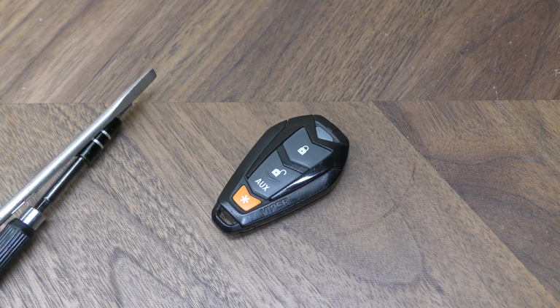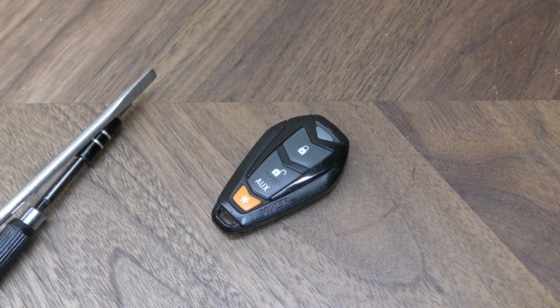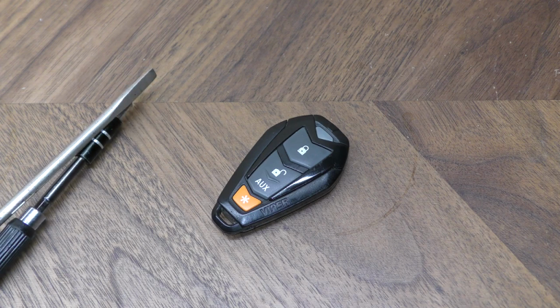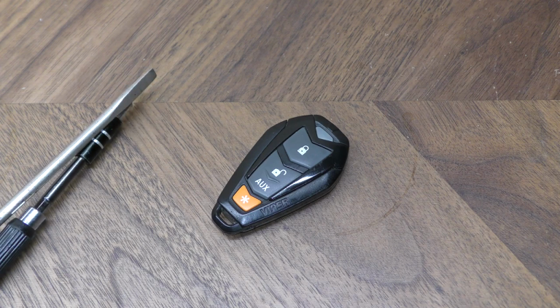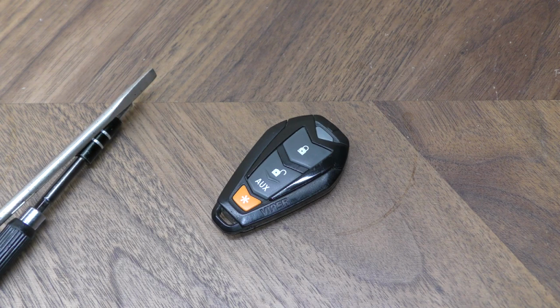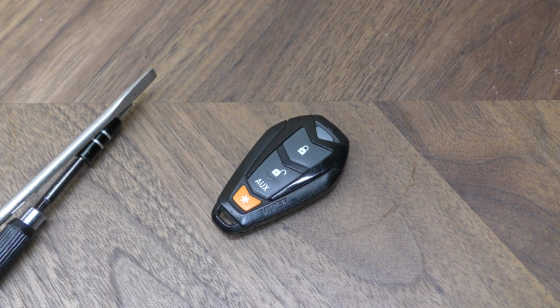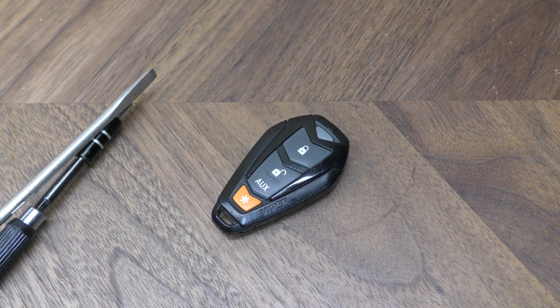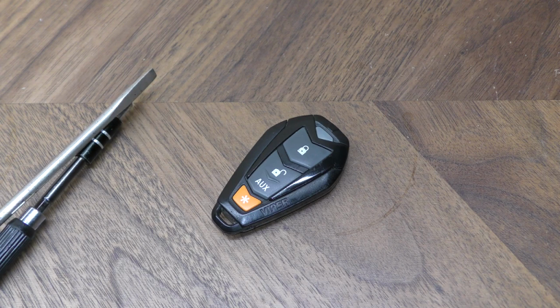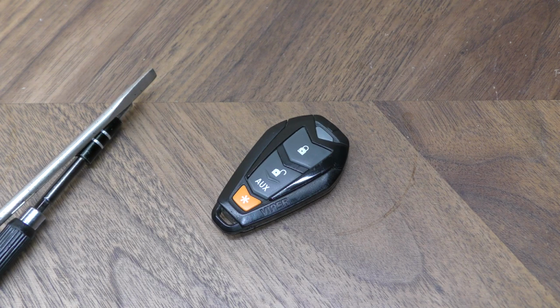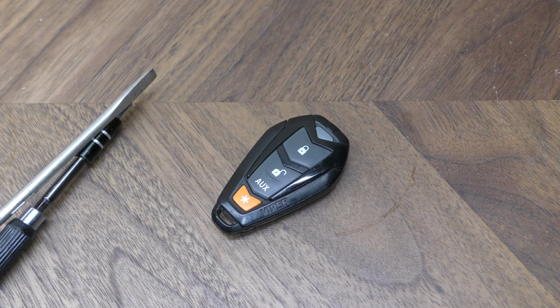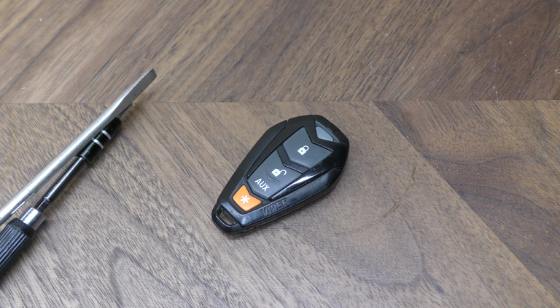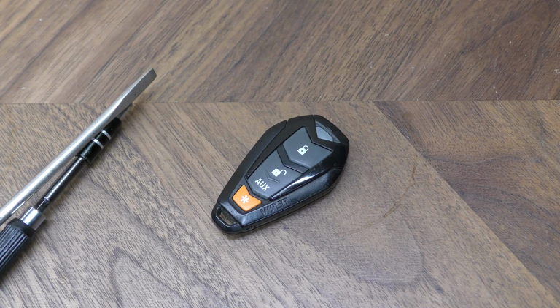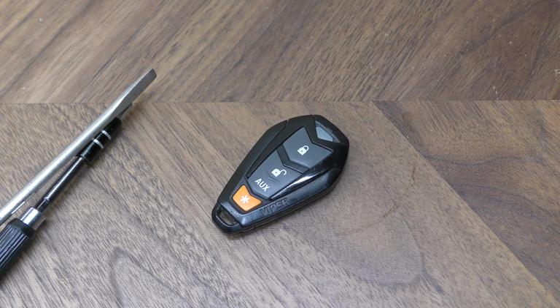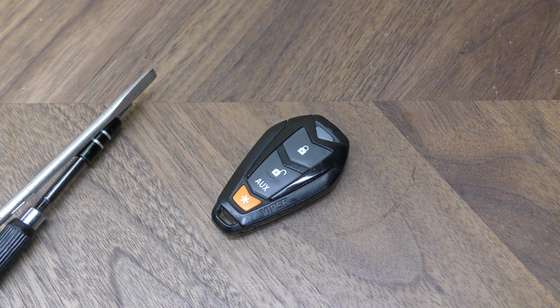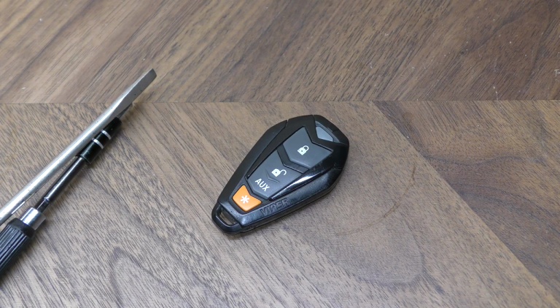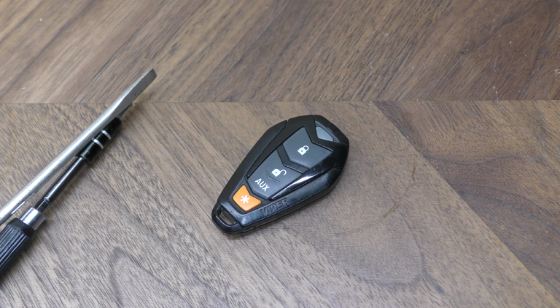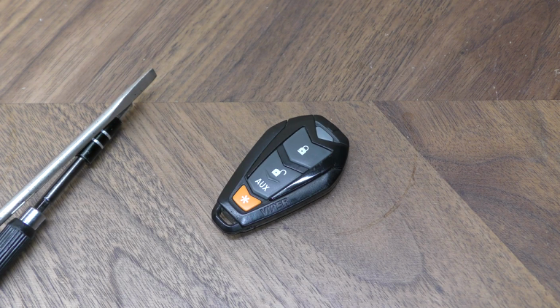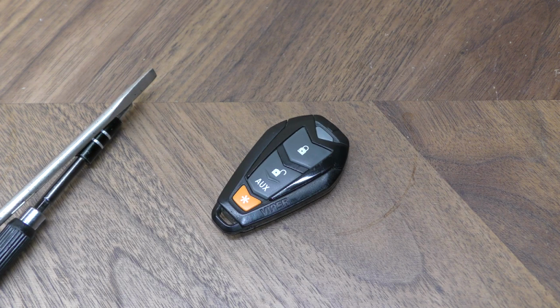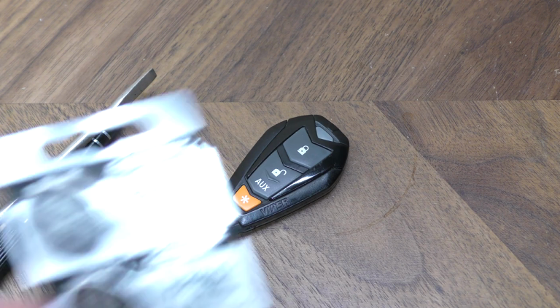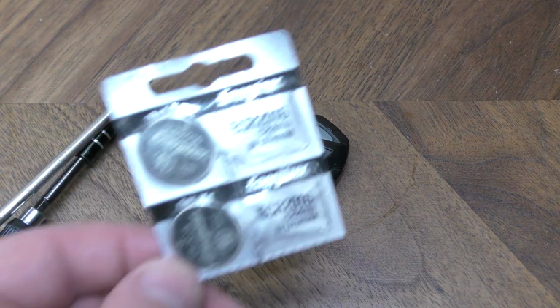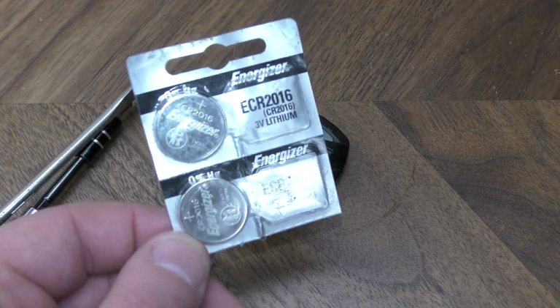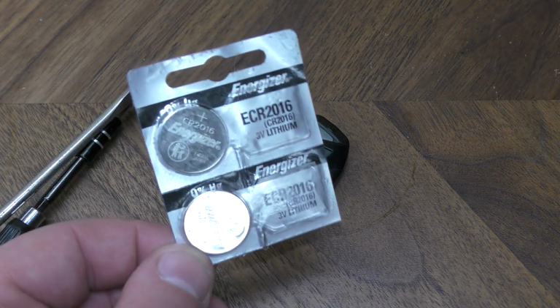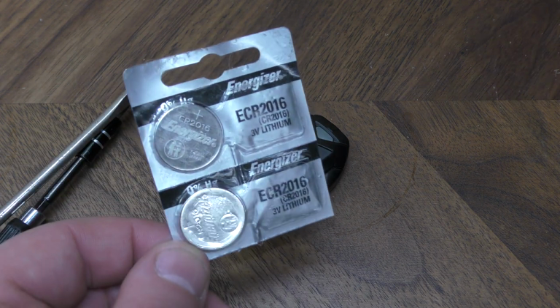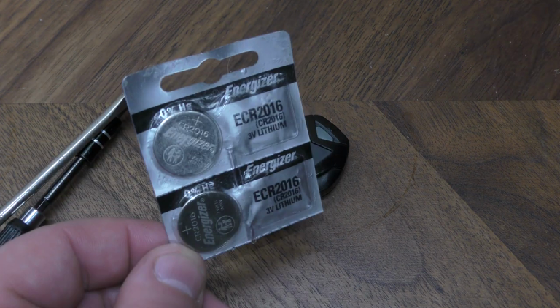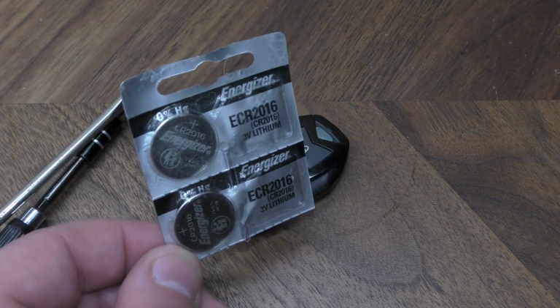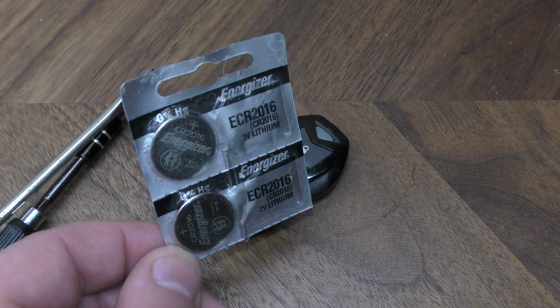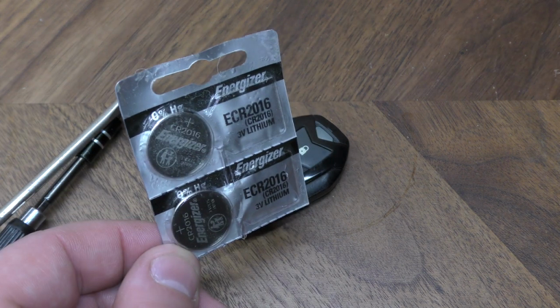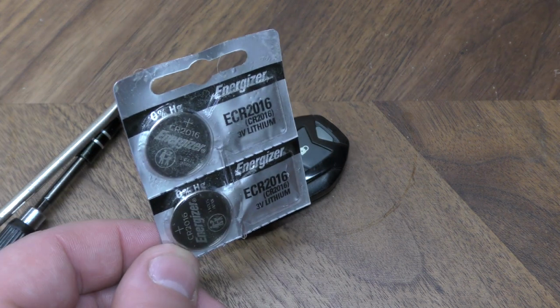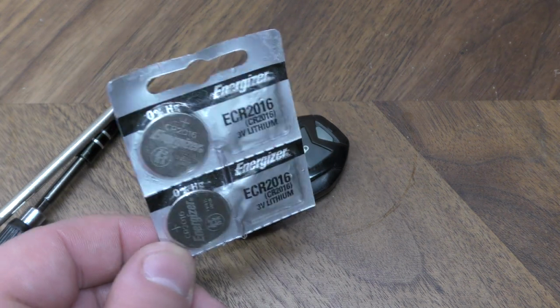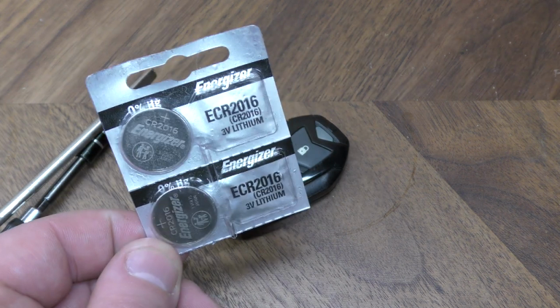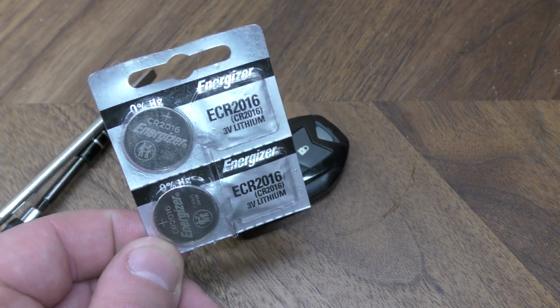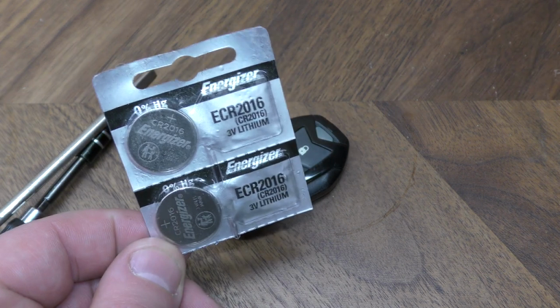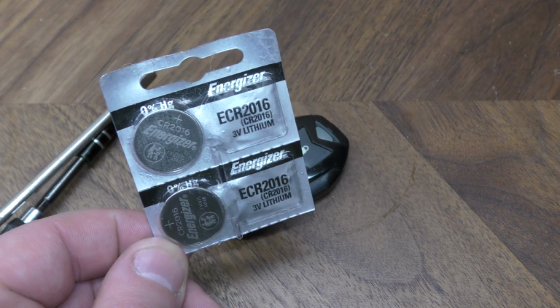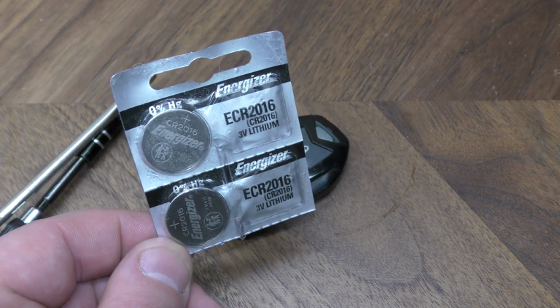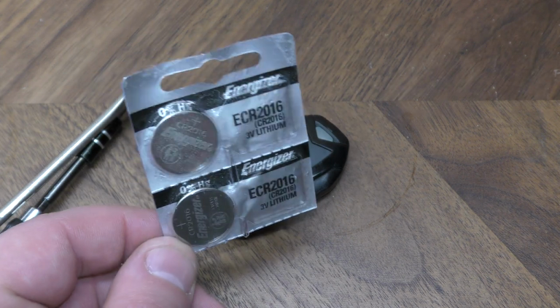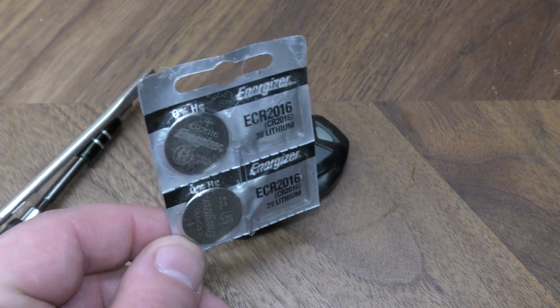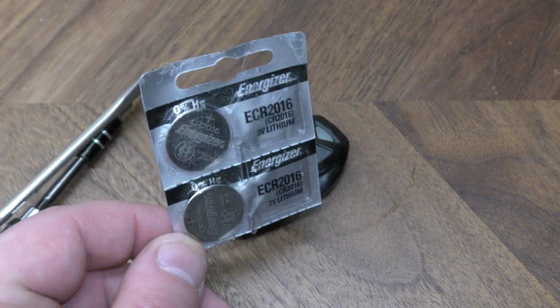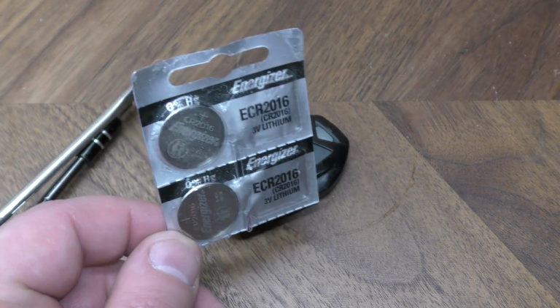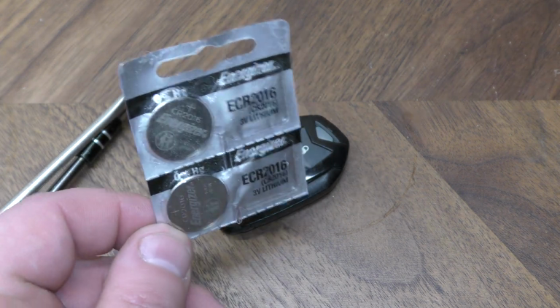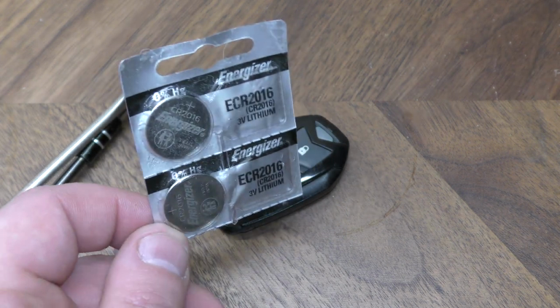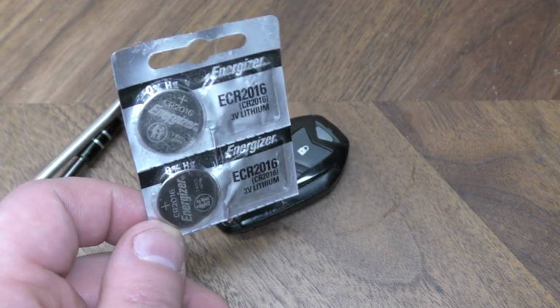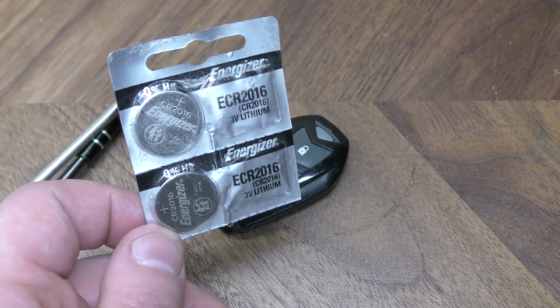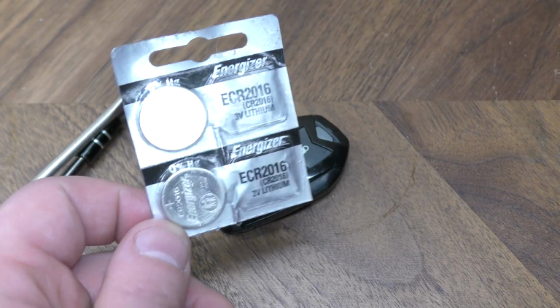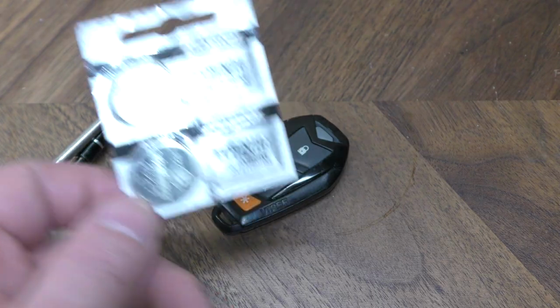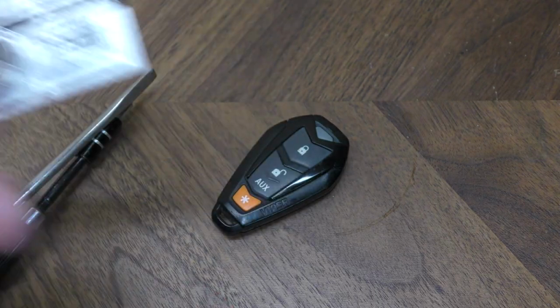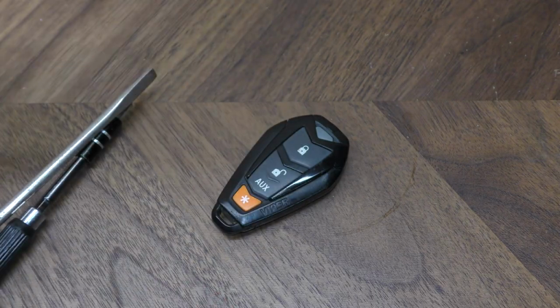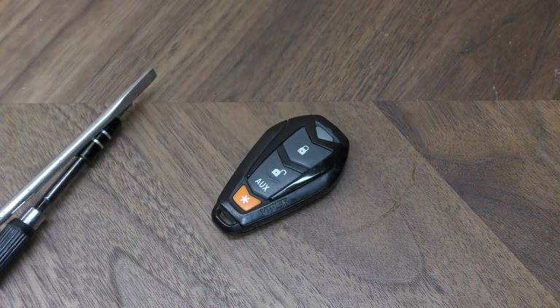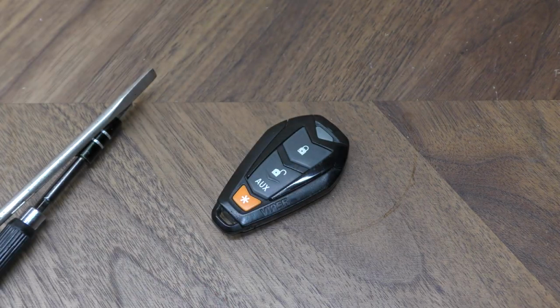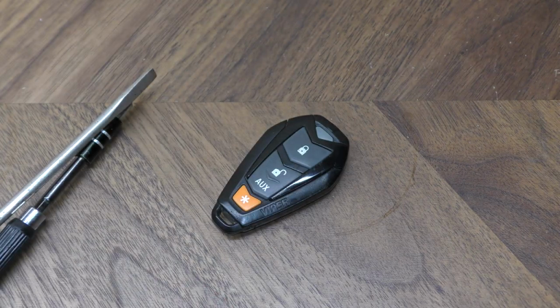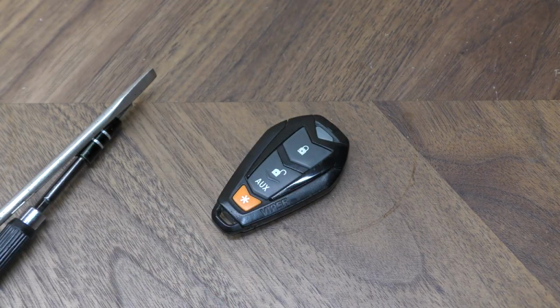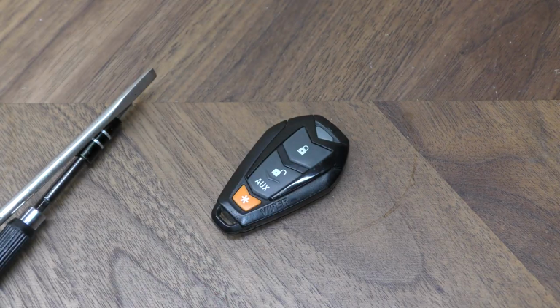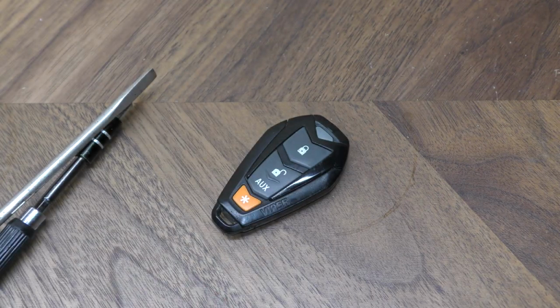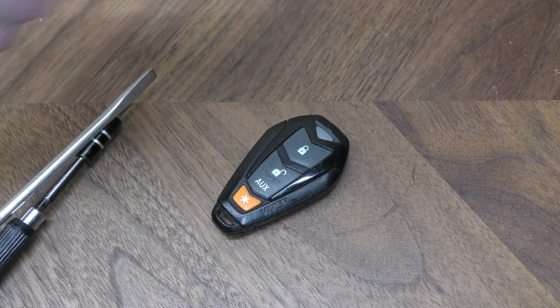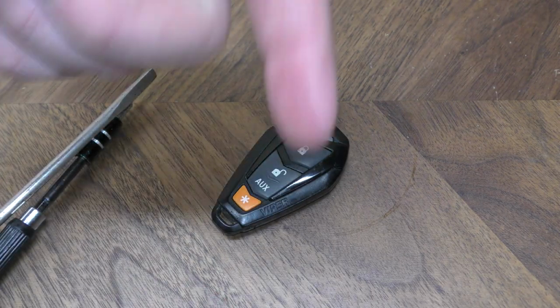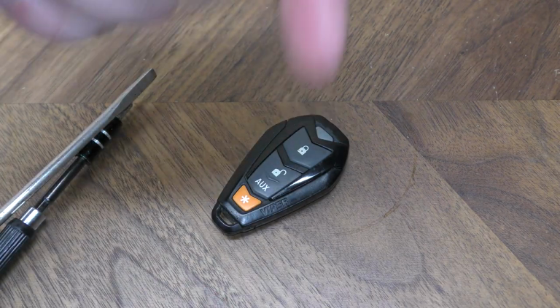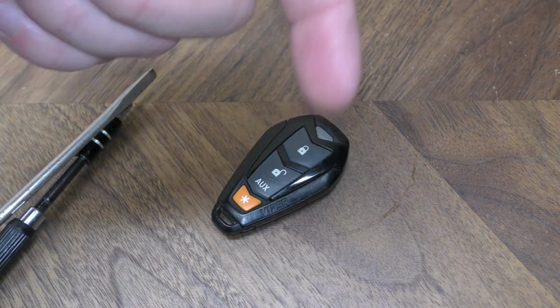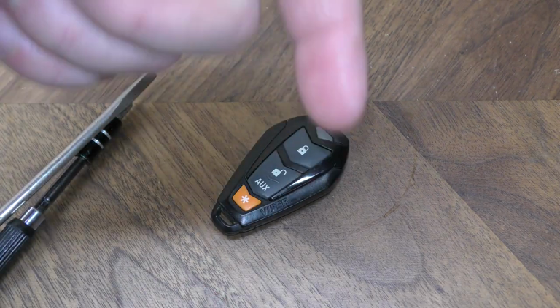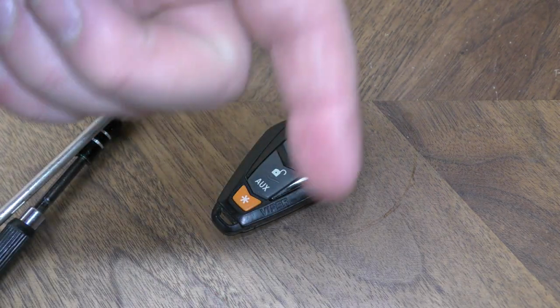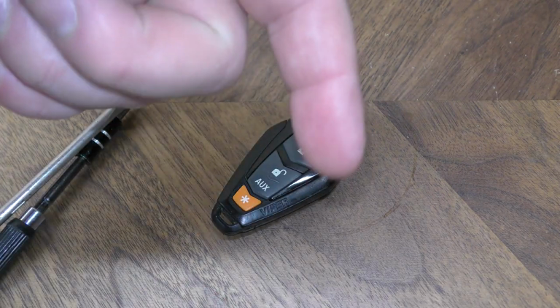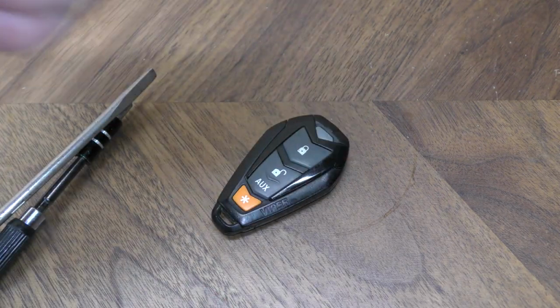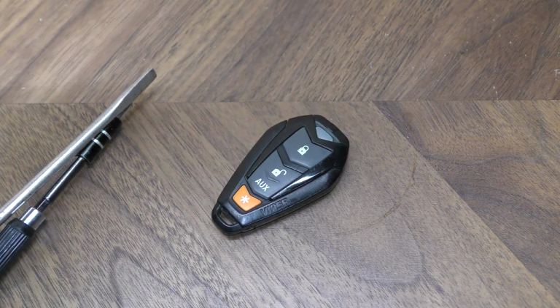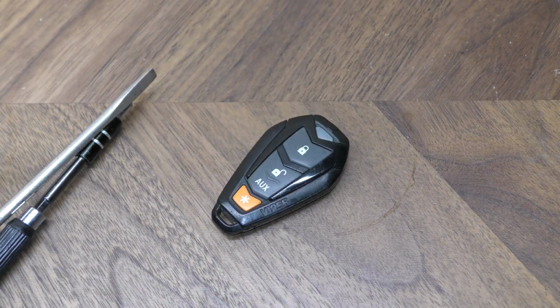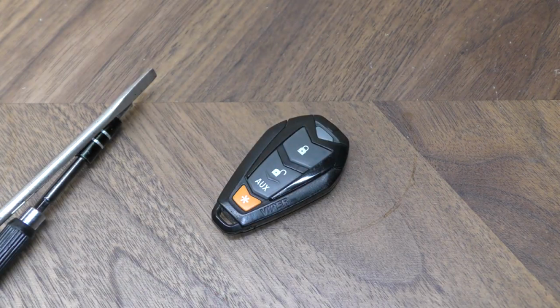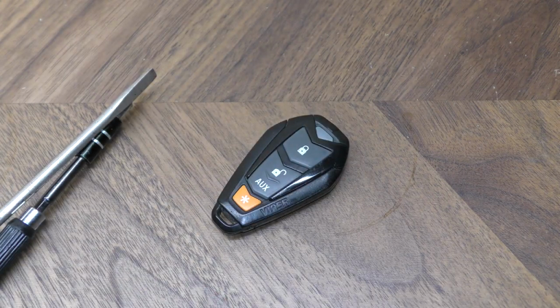You're also going to need two of these 2016 batteries. You can get these off Amazon — they're just a few dollars. There's a link below in the description.